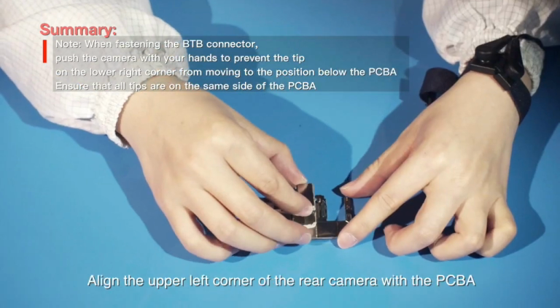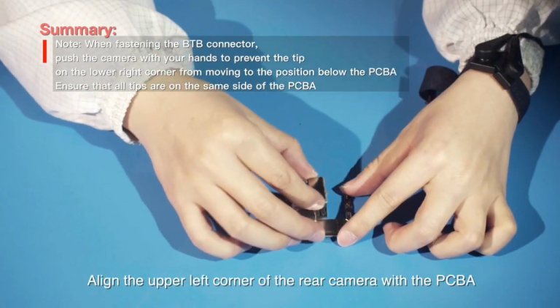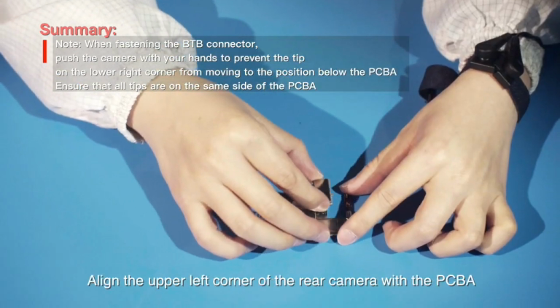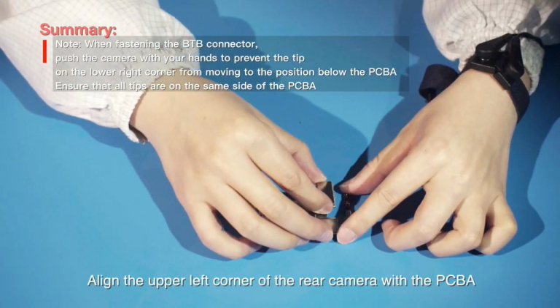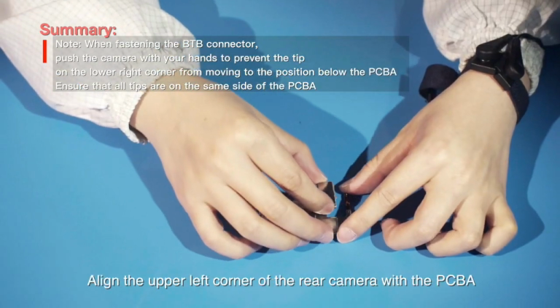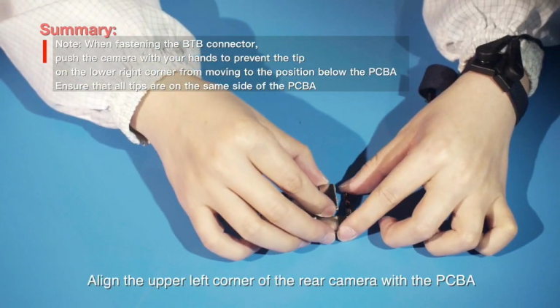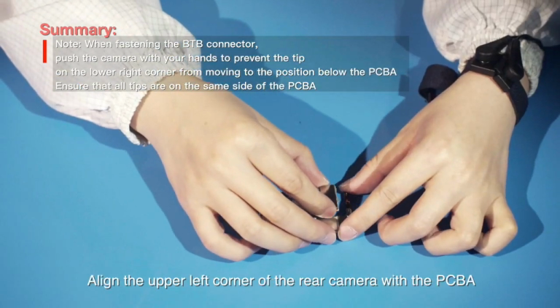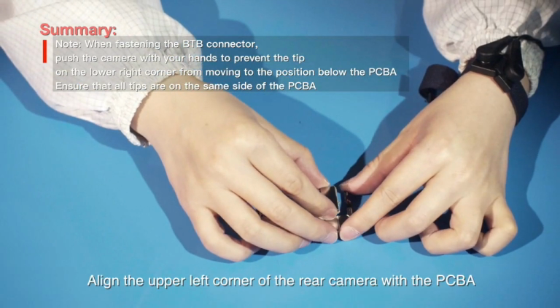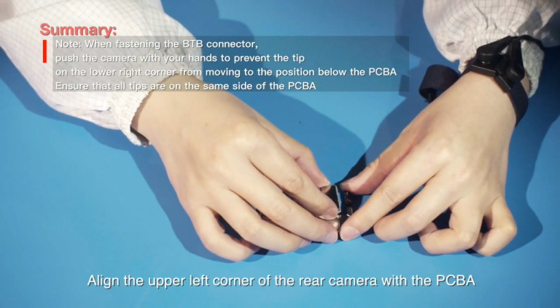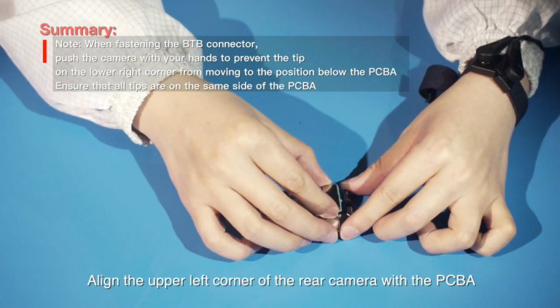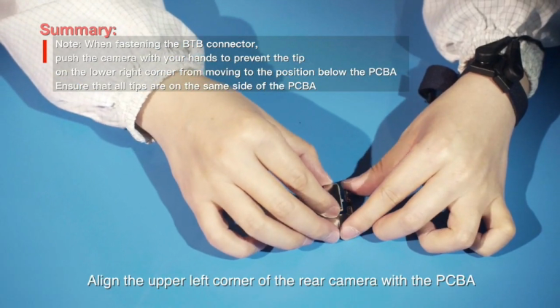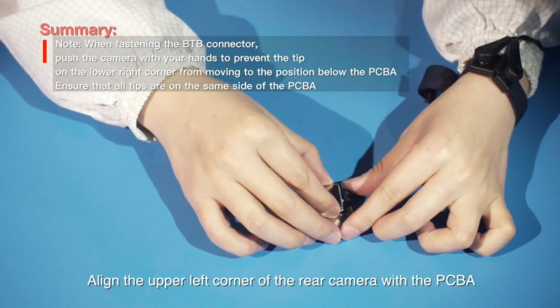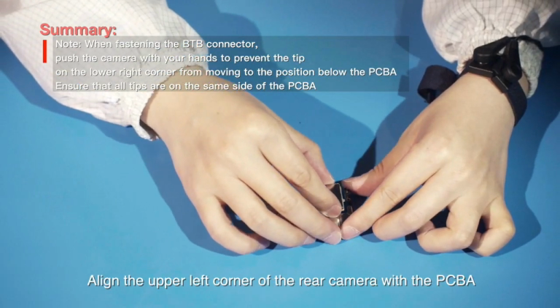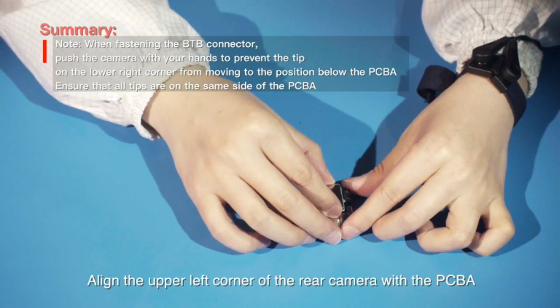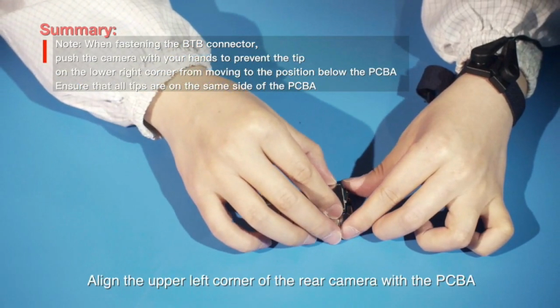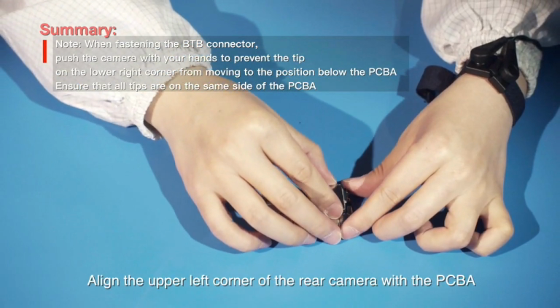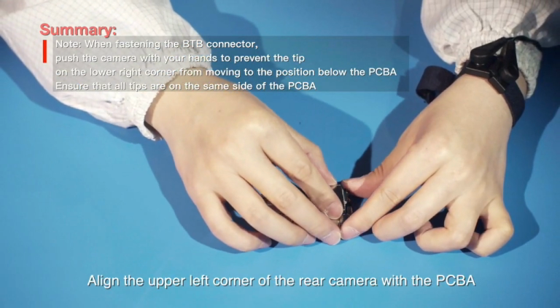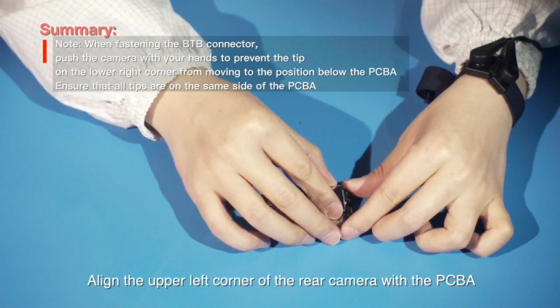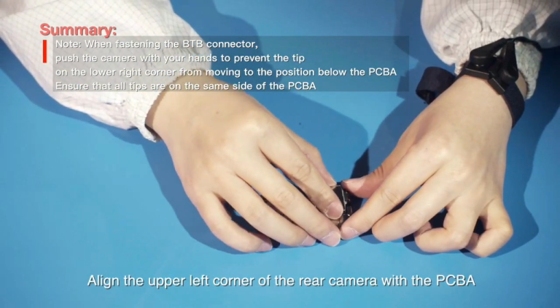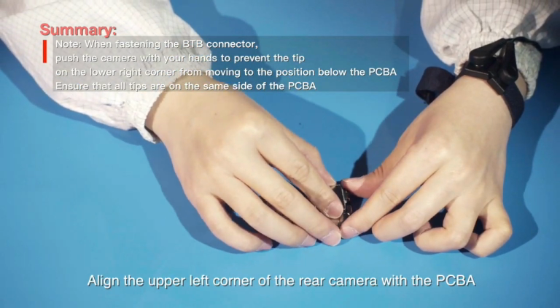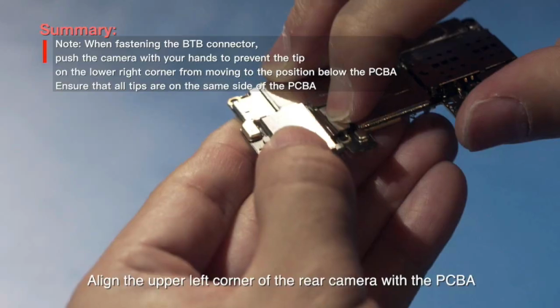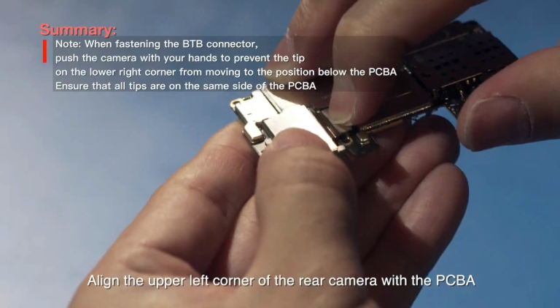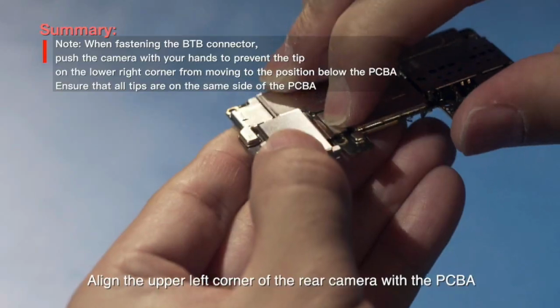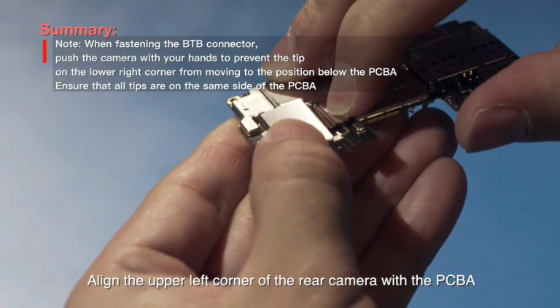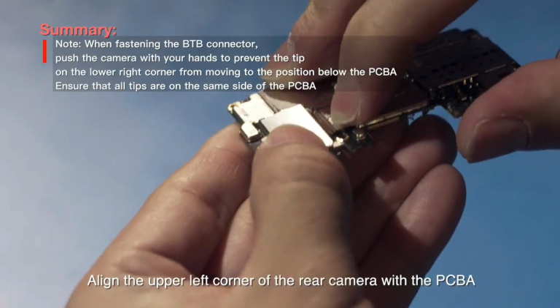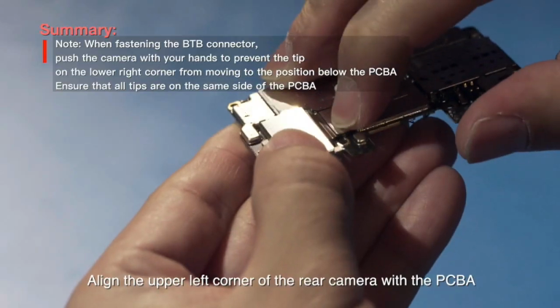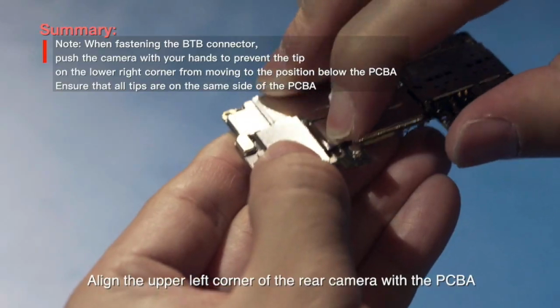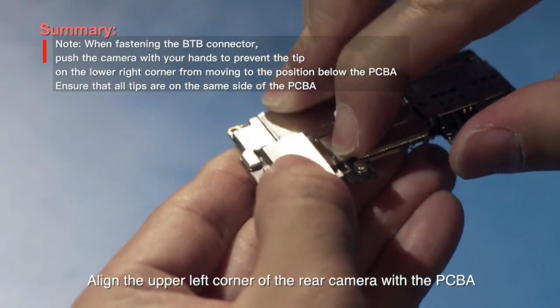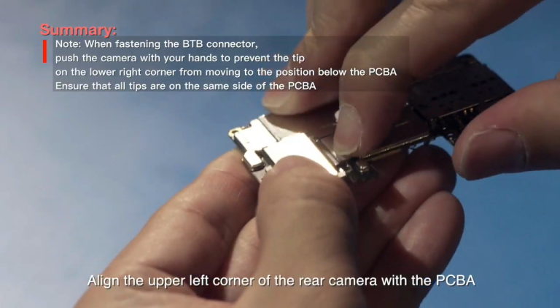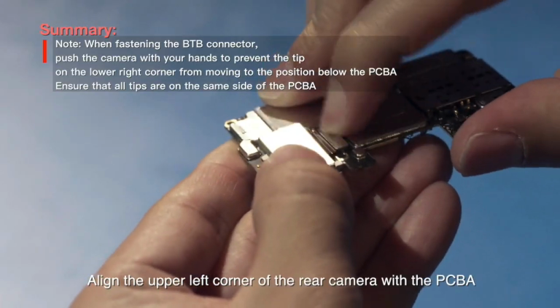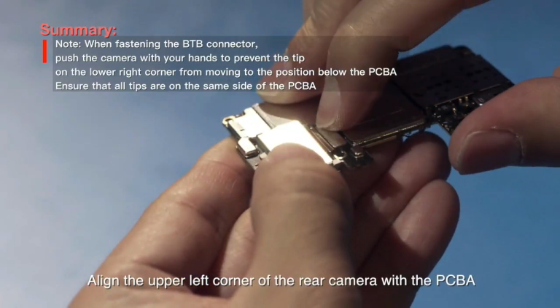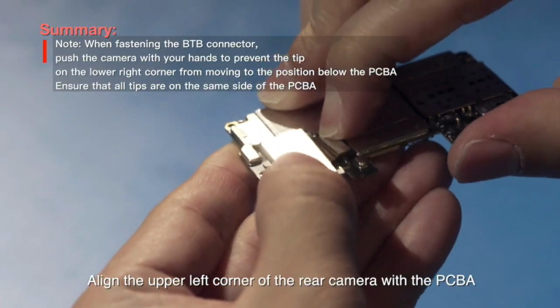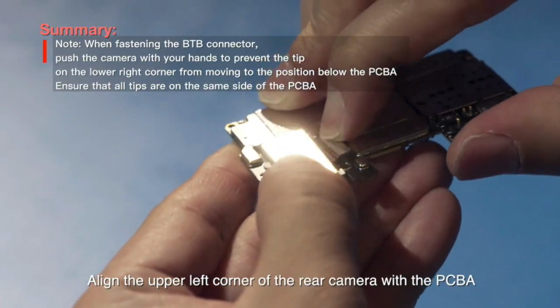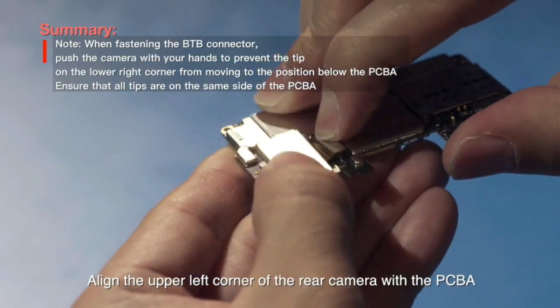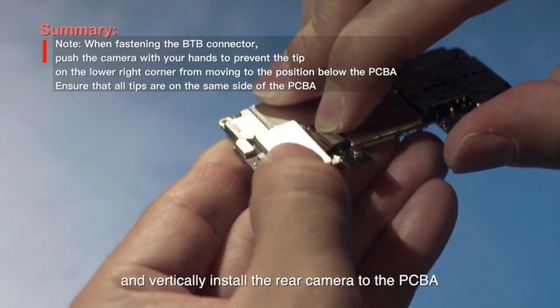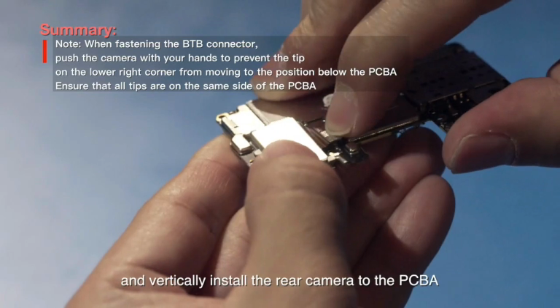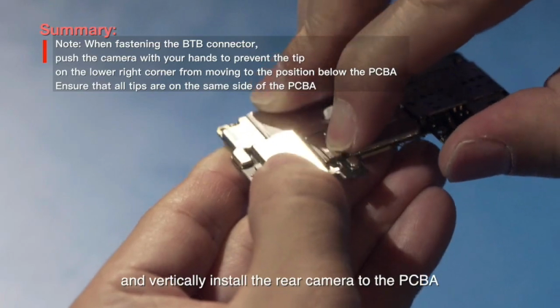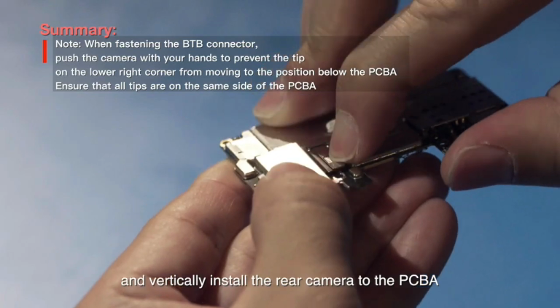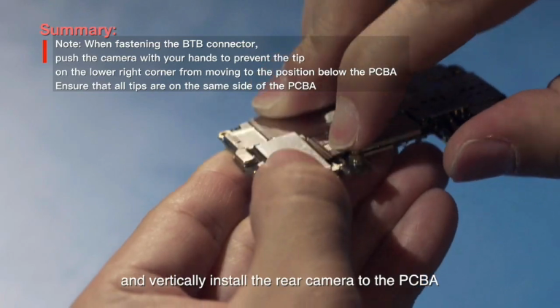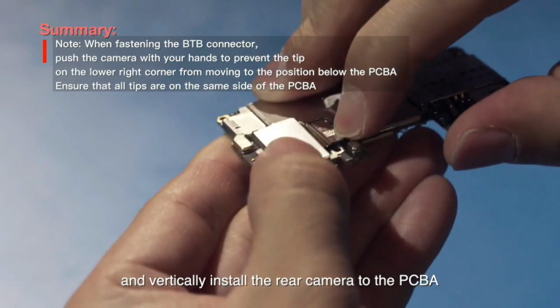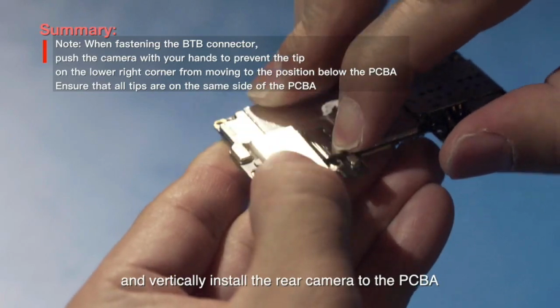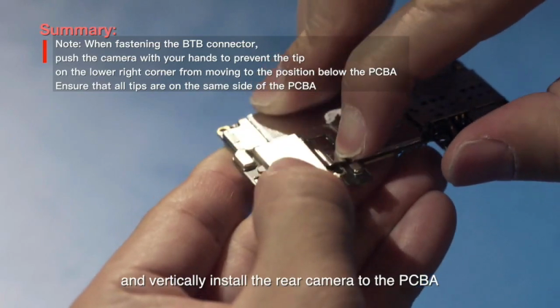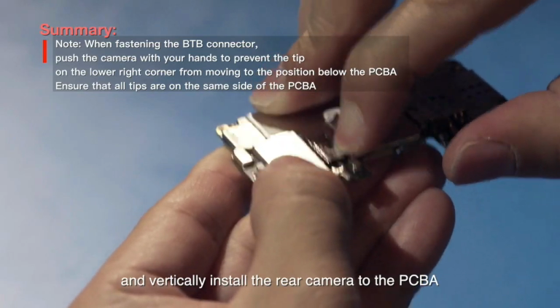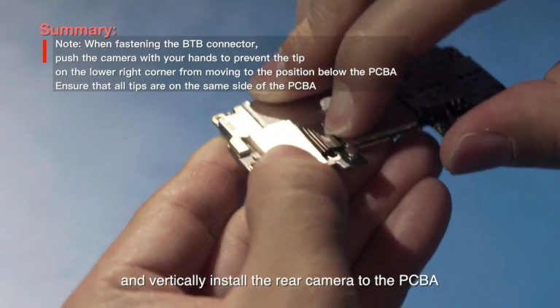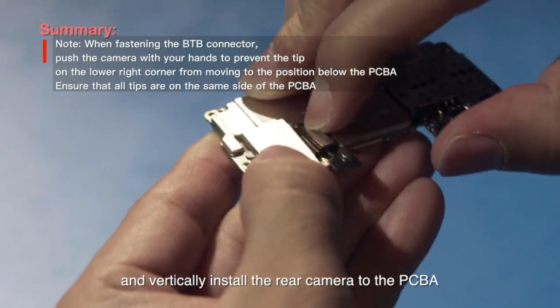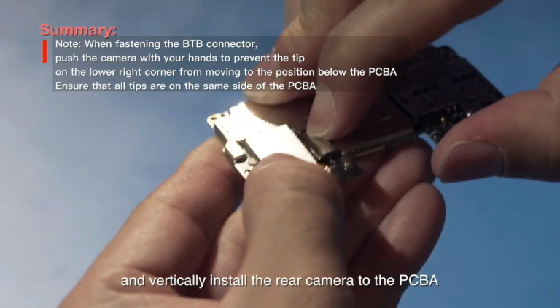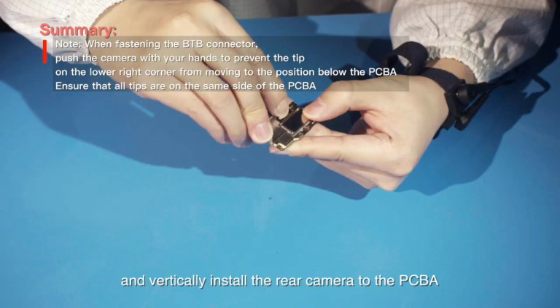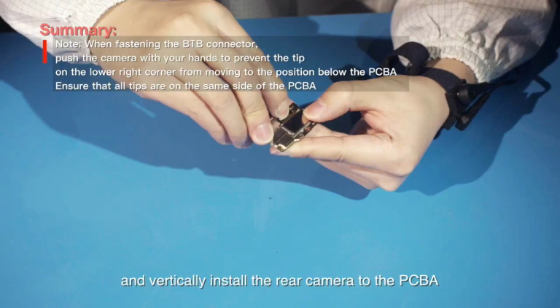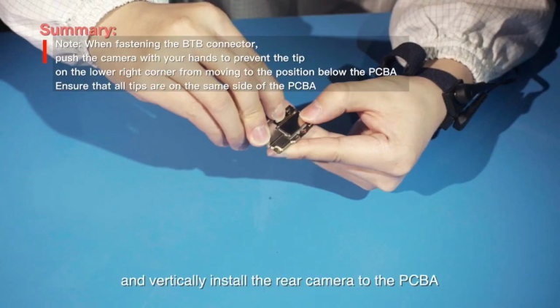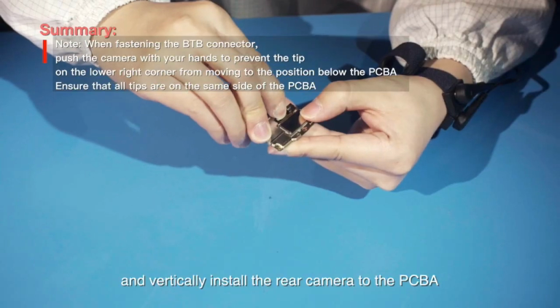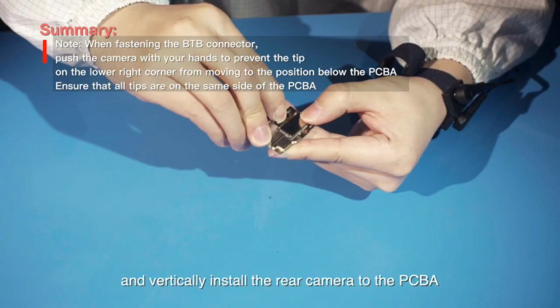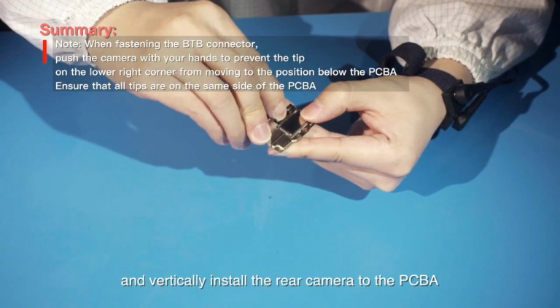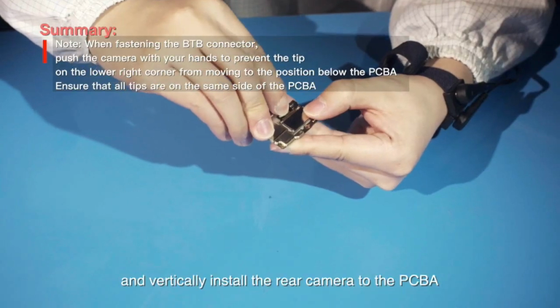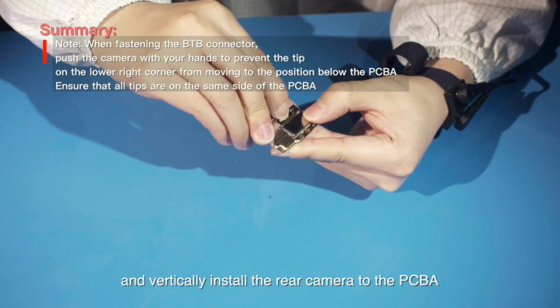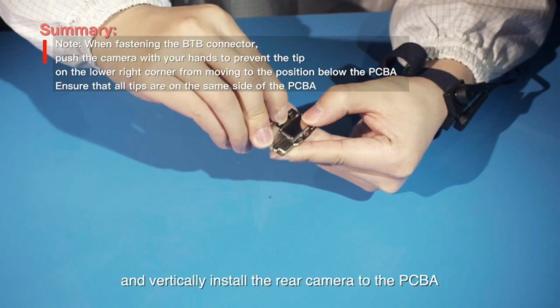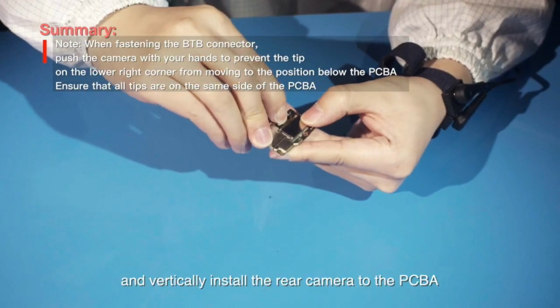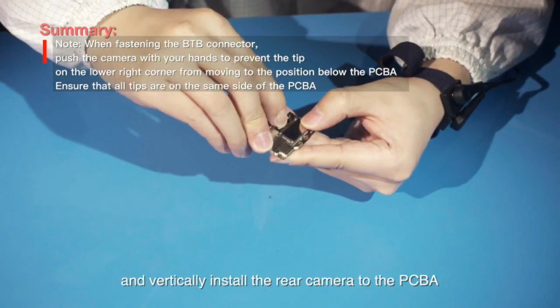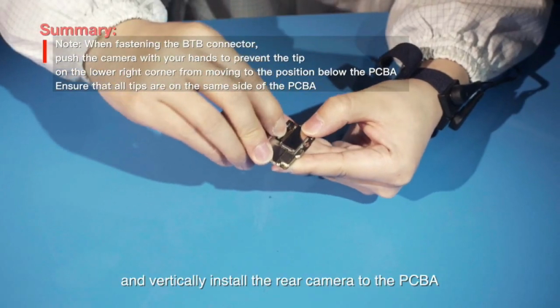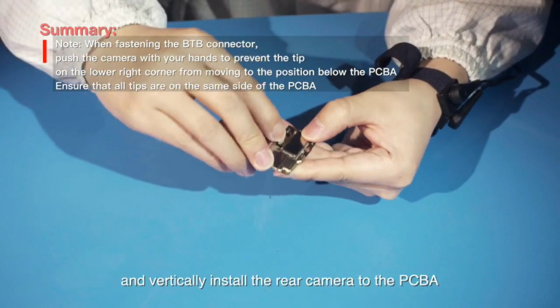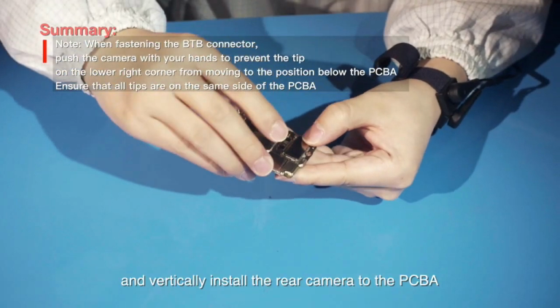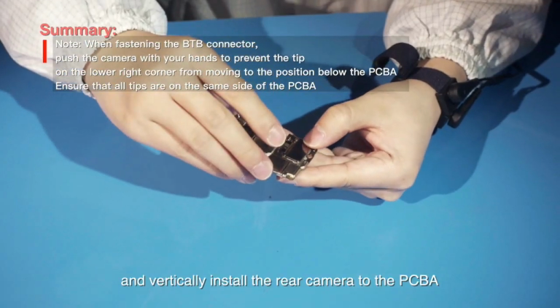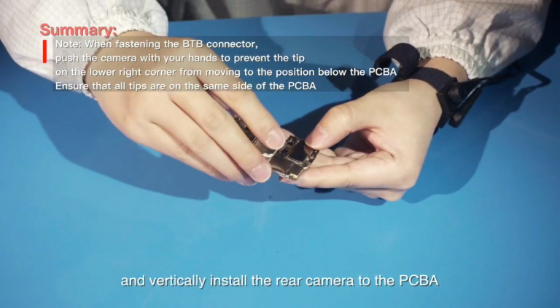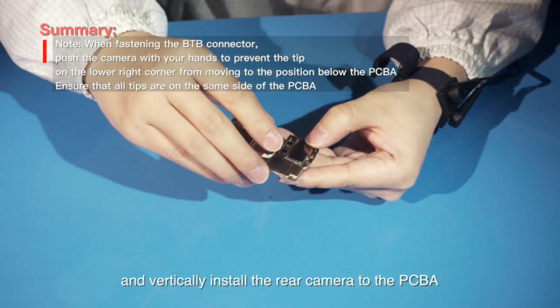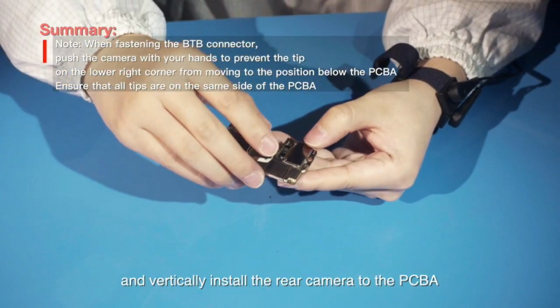Align the upper left corner of the rear camera with the PCBA and vertically install the rear camera to the PCBA.